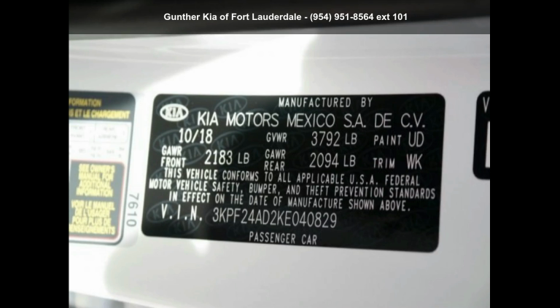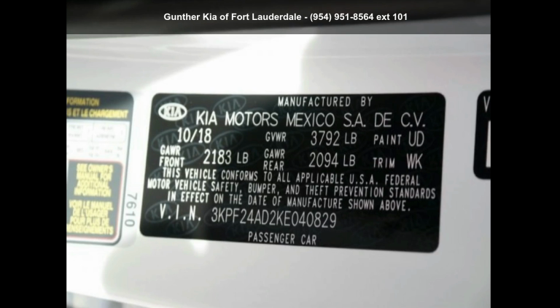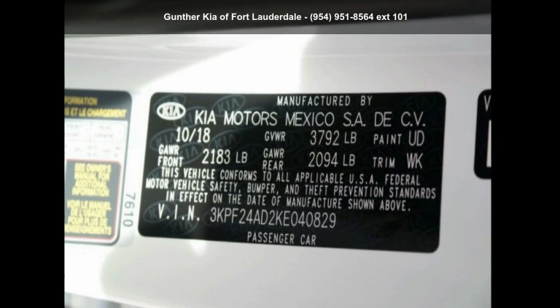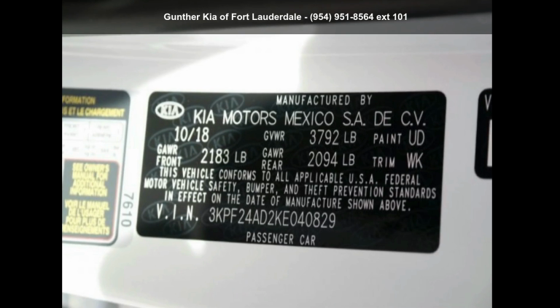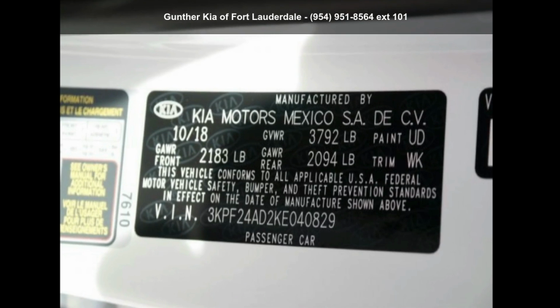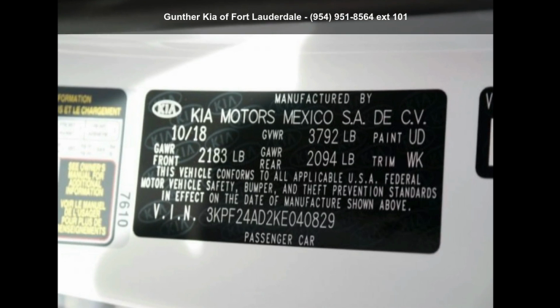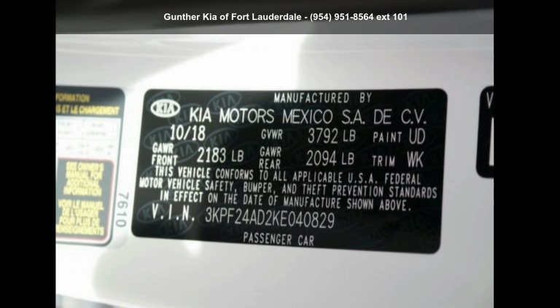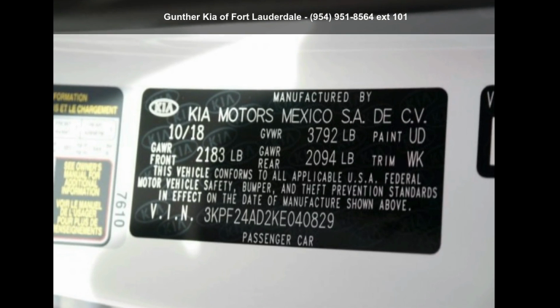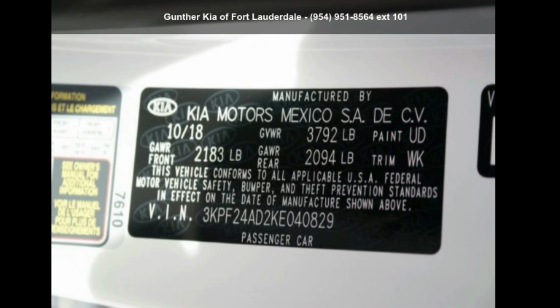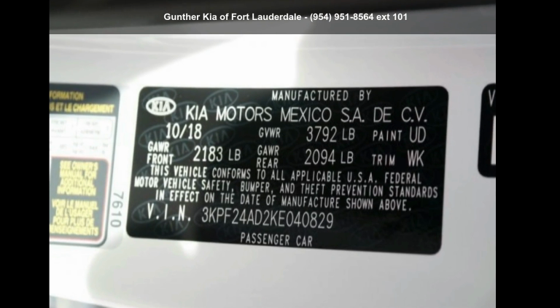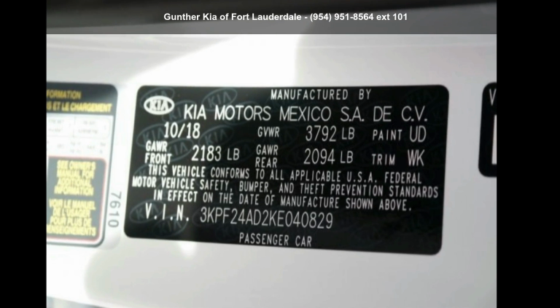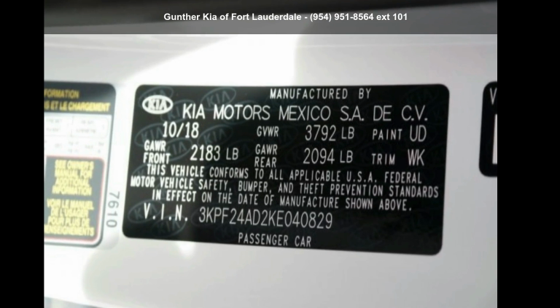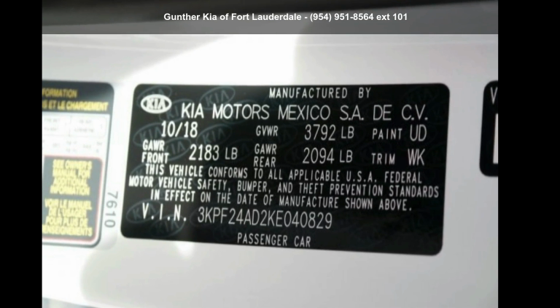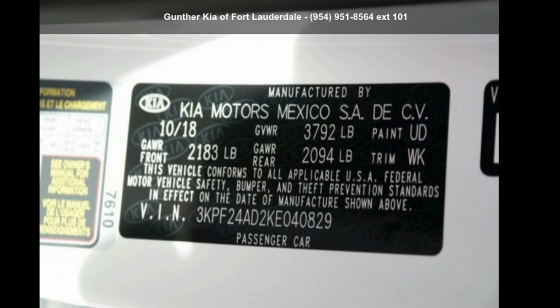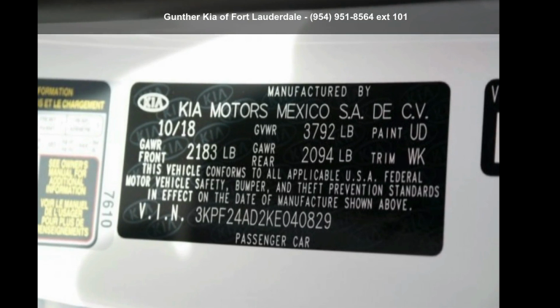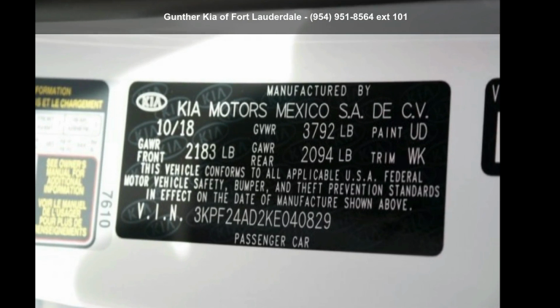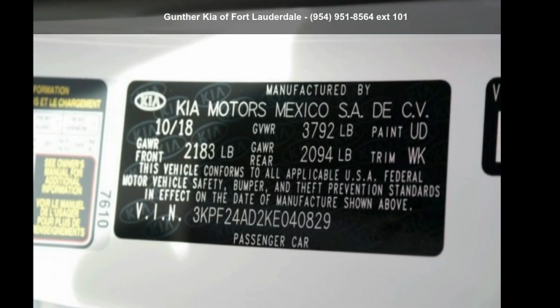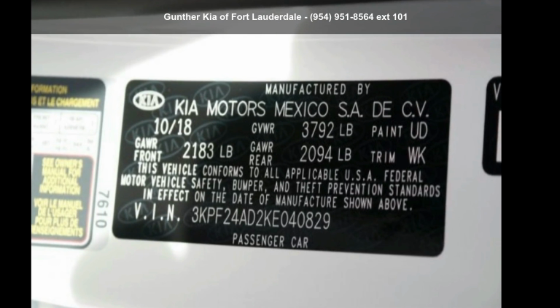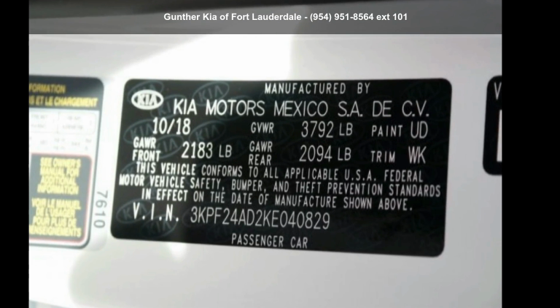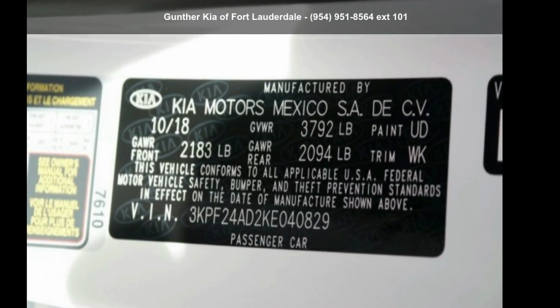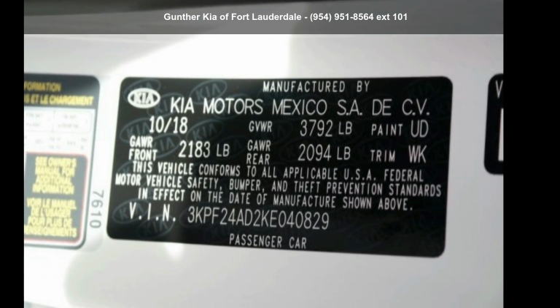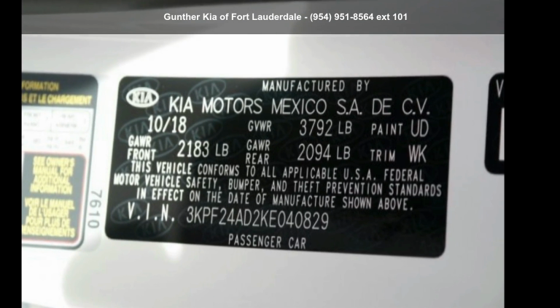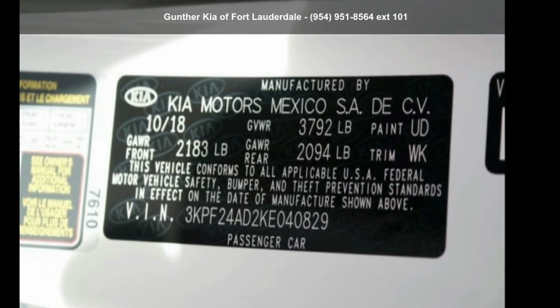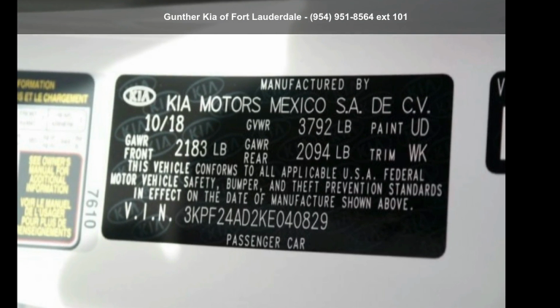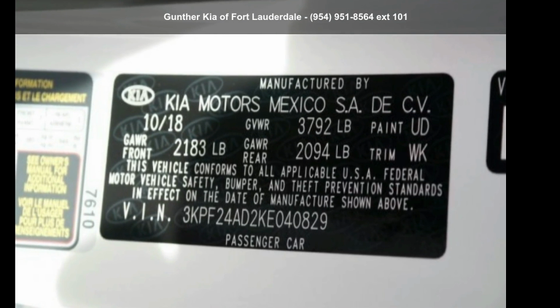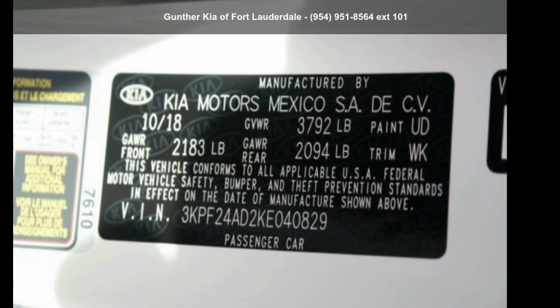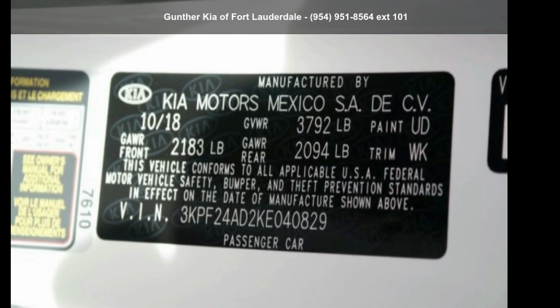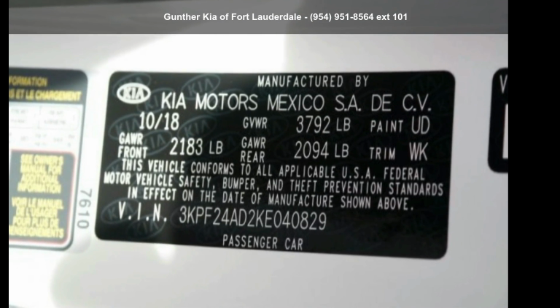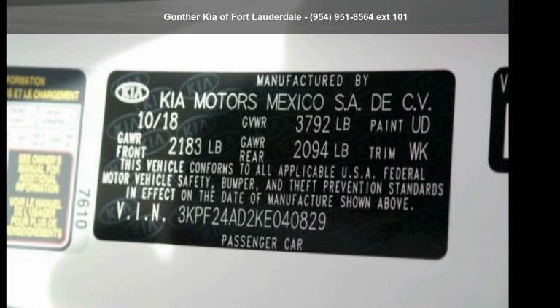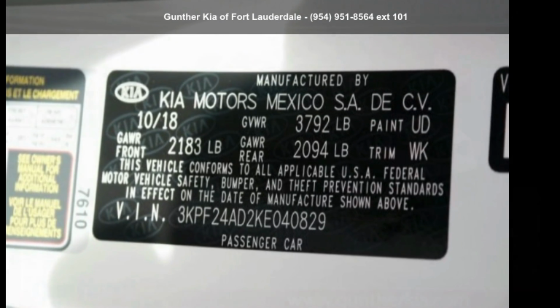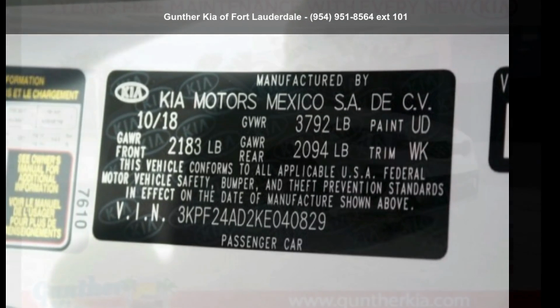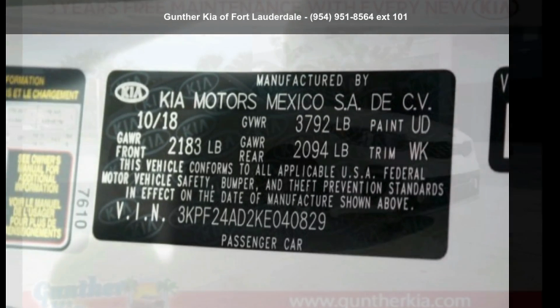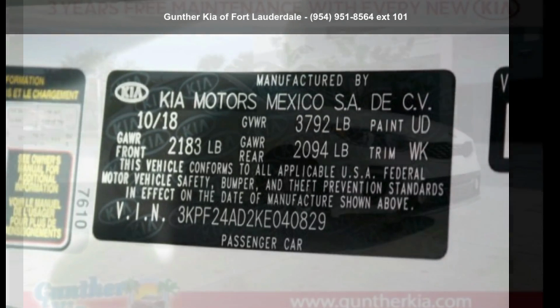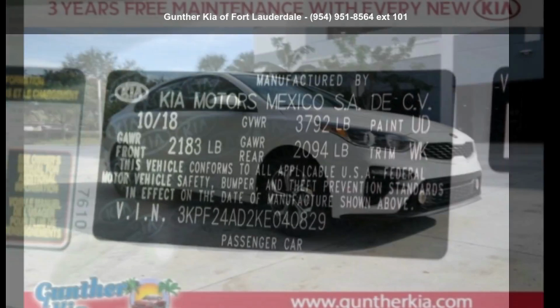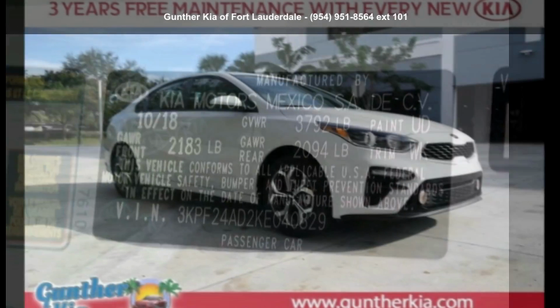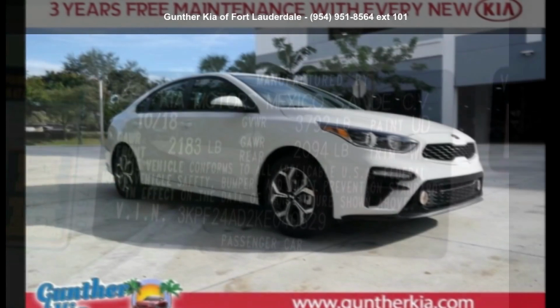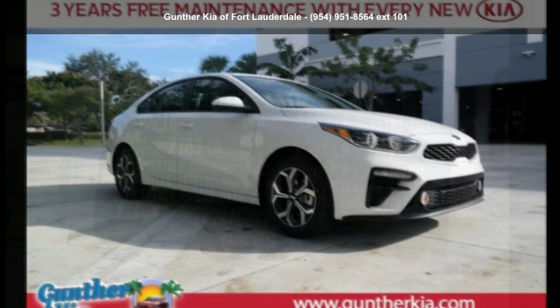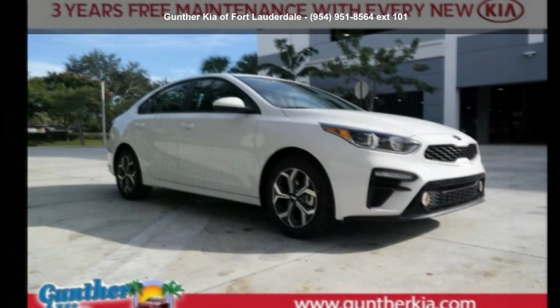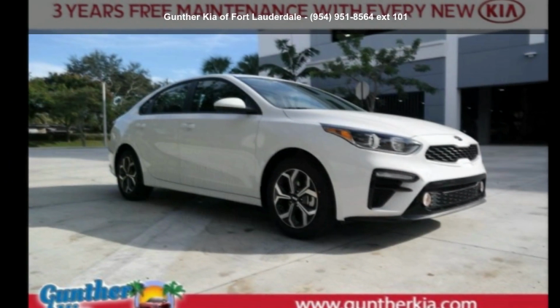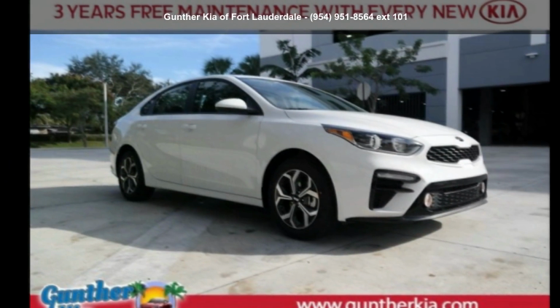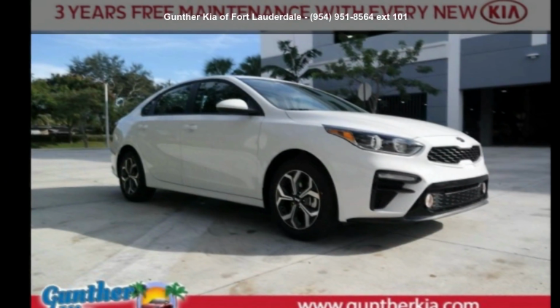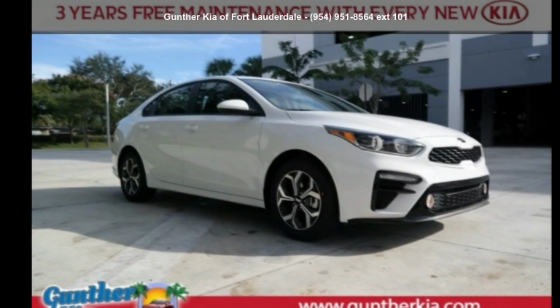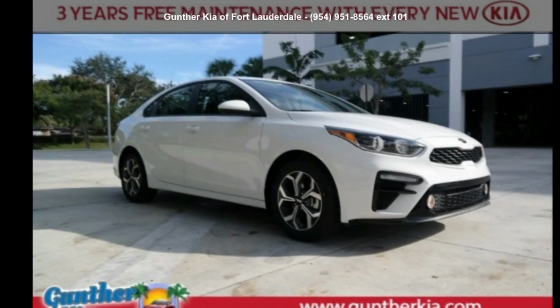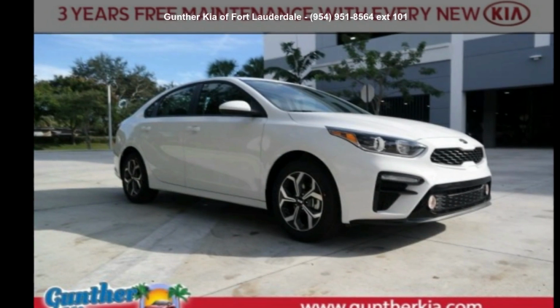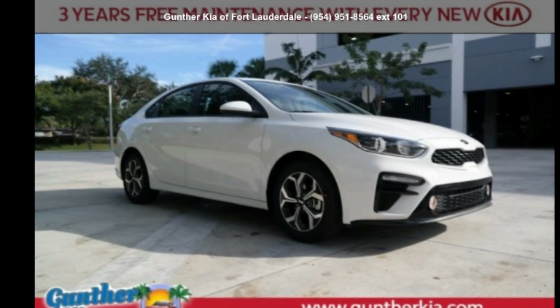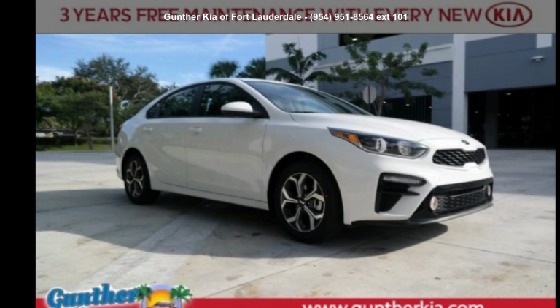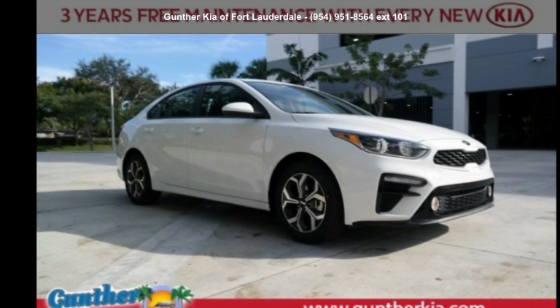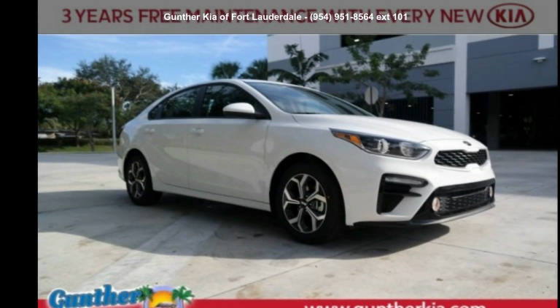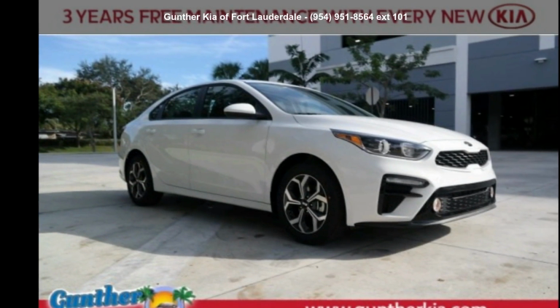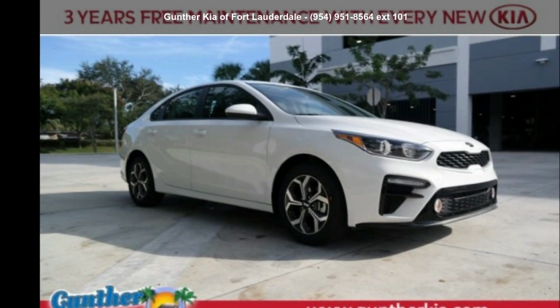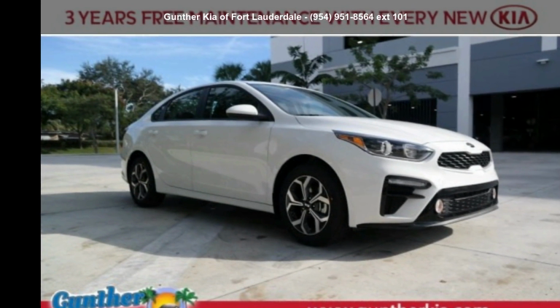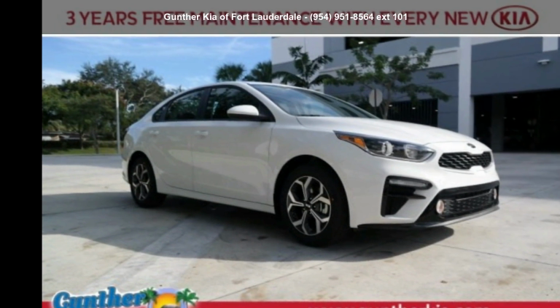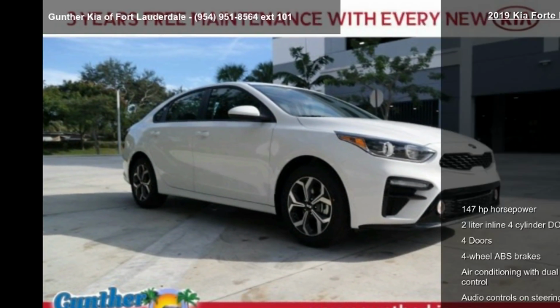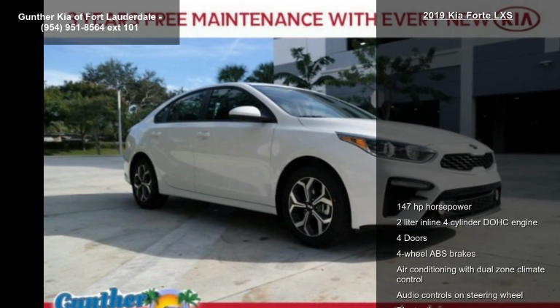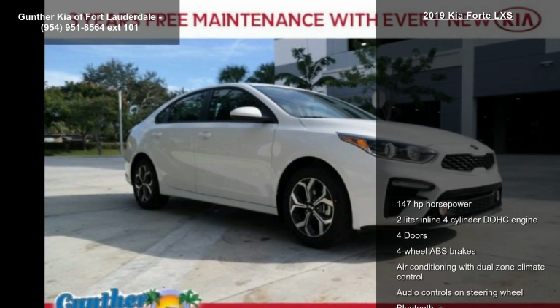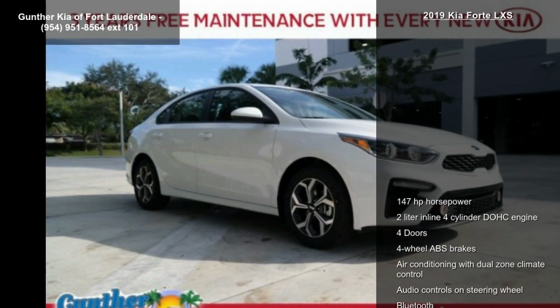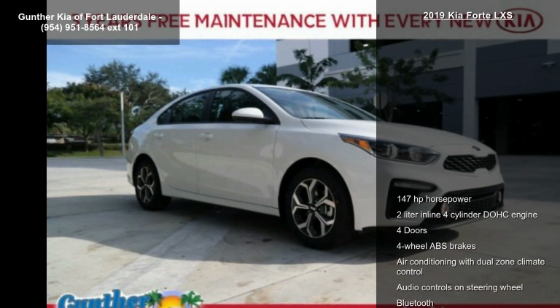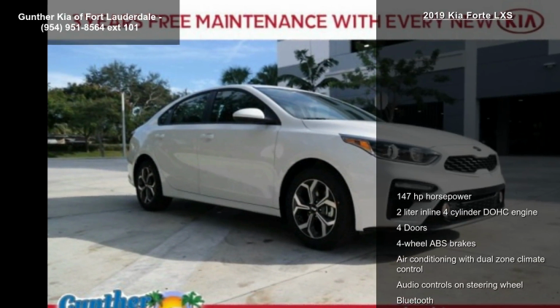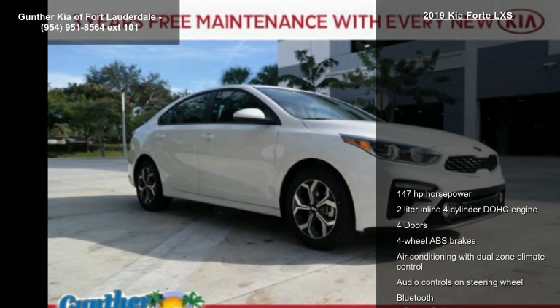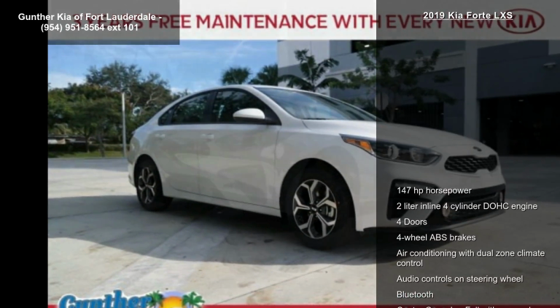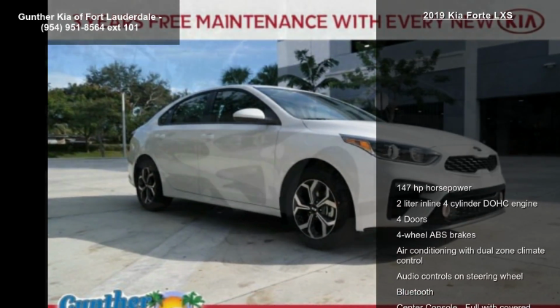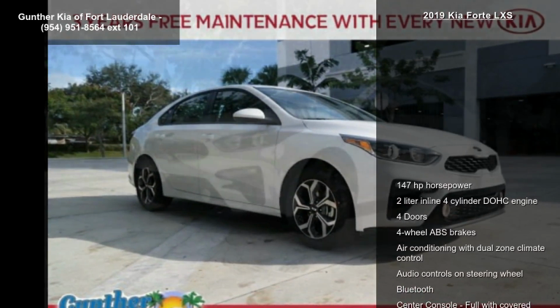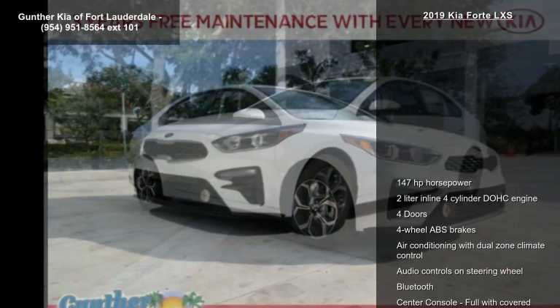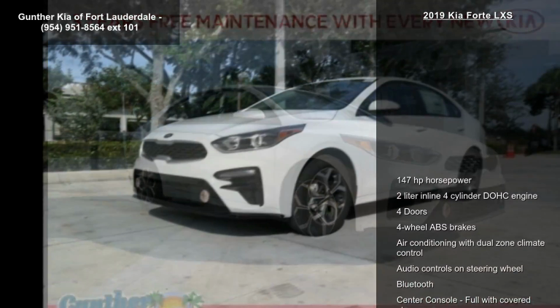Step into the Kia 2019 Forte LXS. If you are looking for an automobile with great features, look no further.